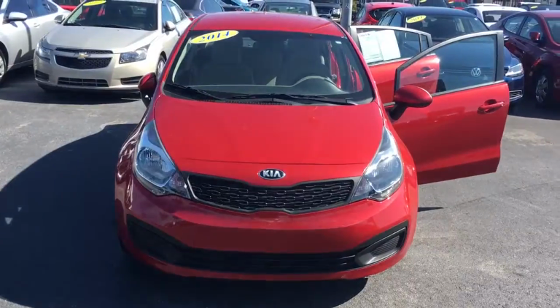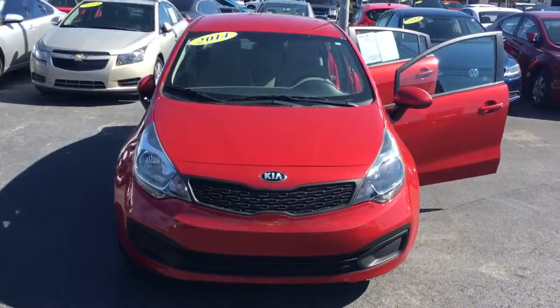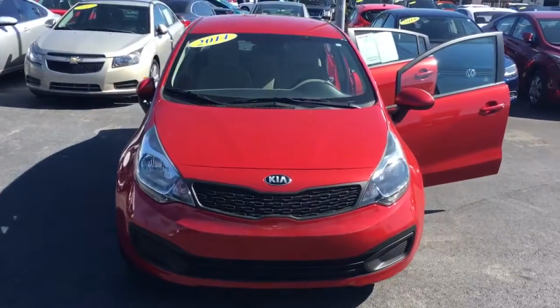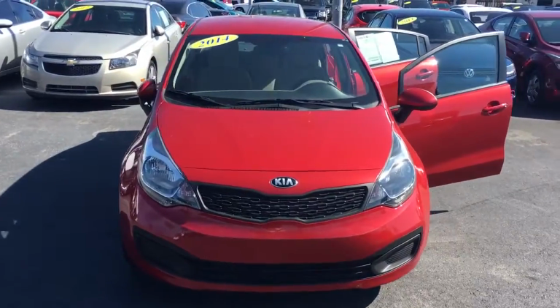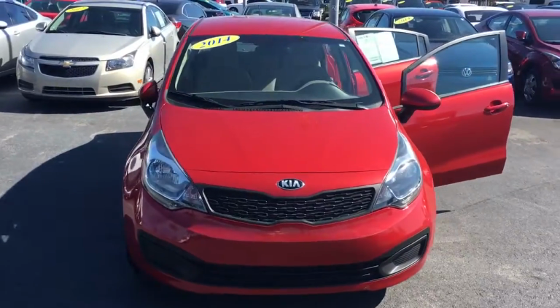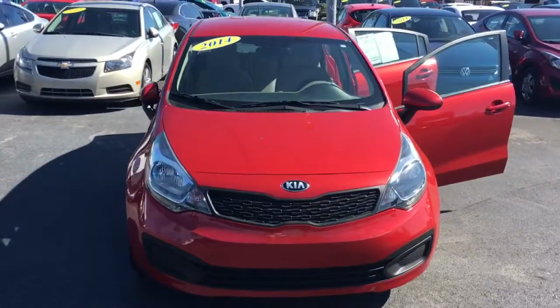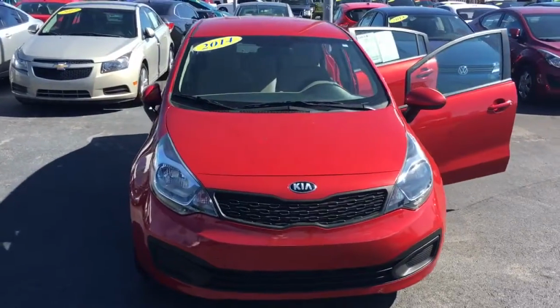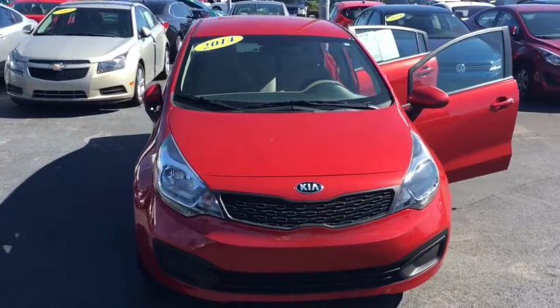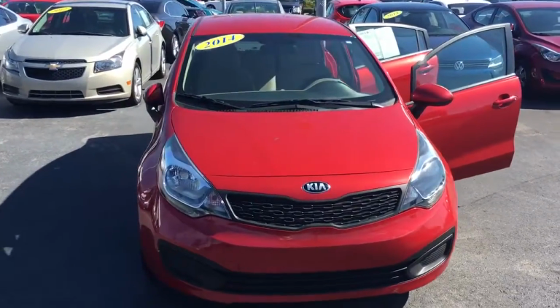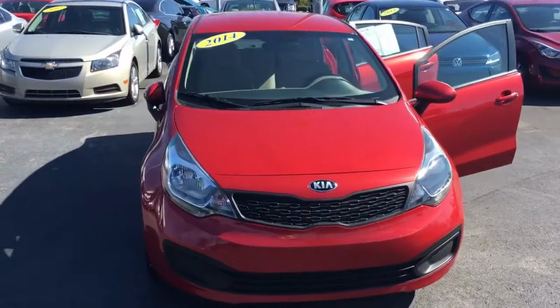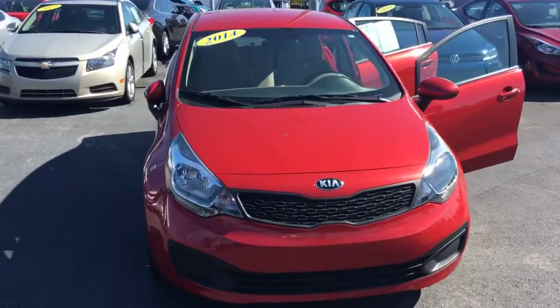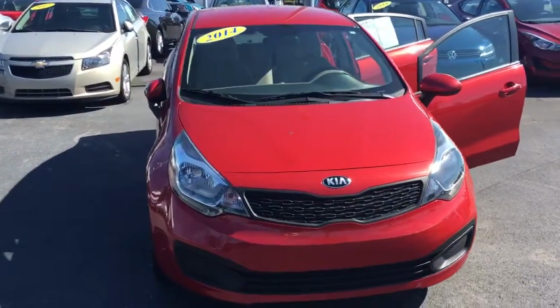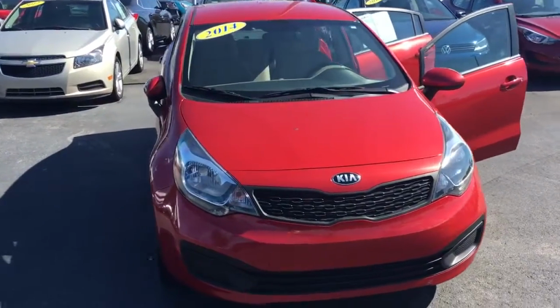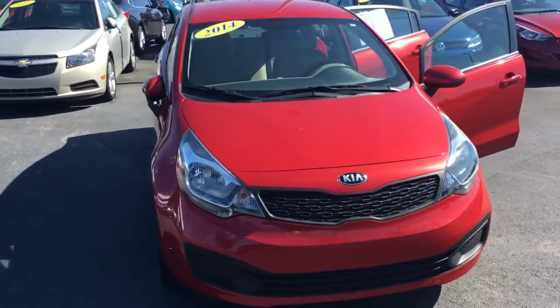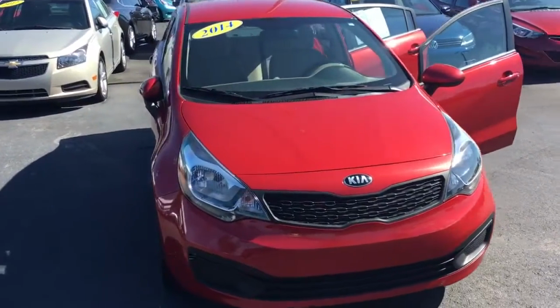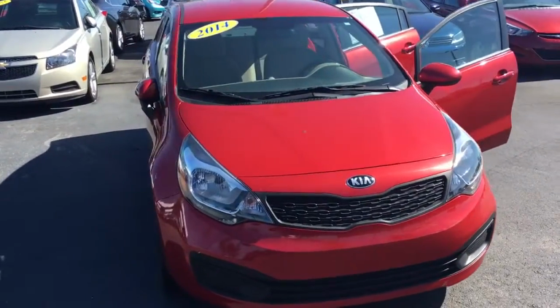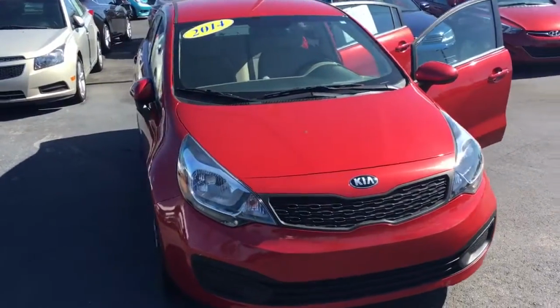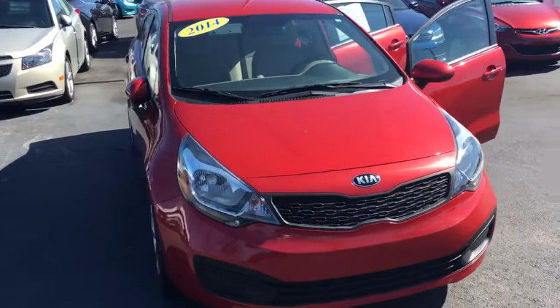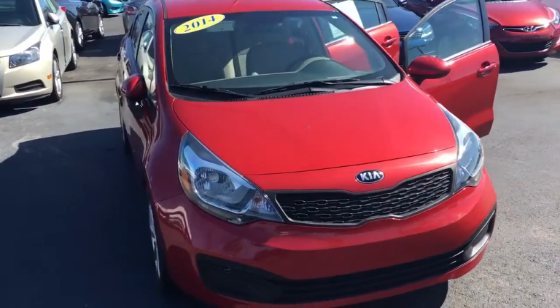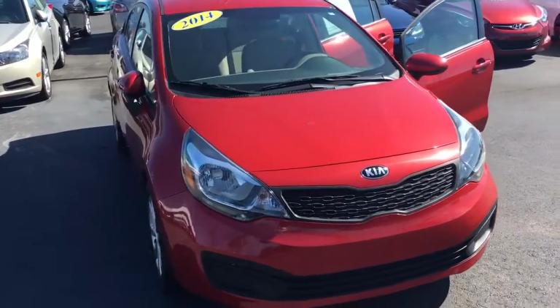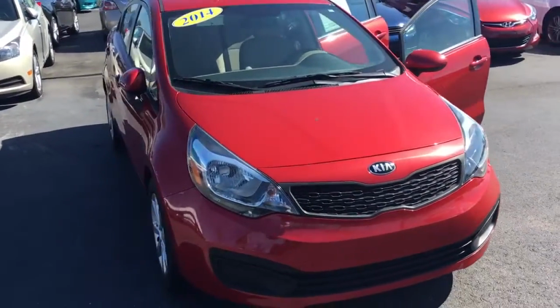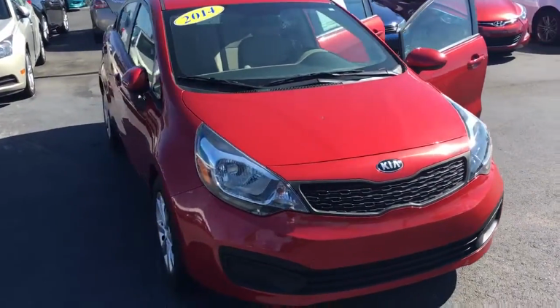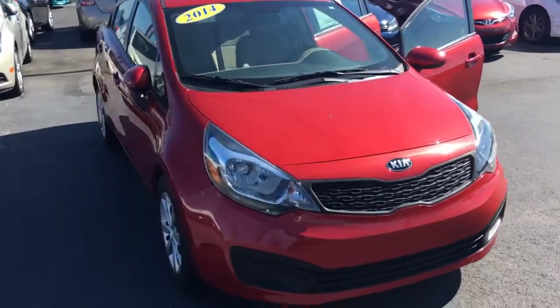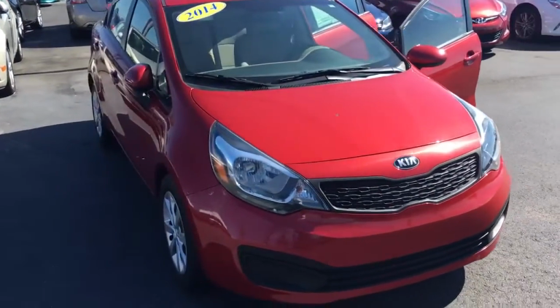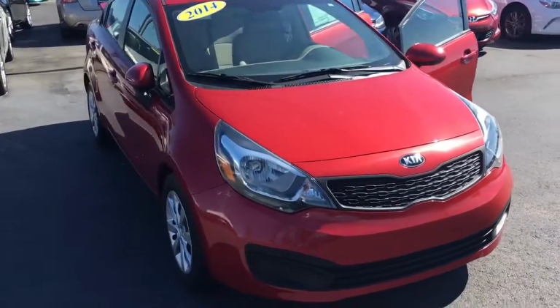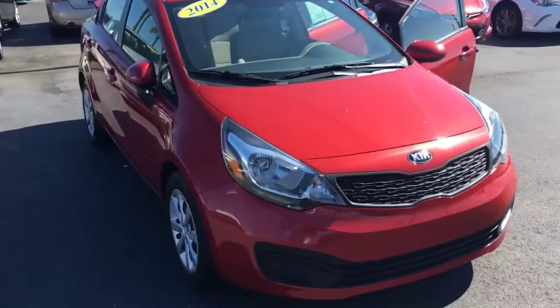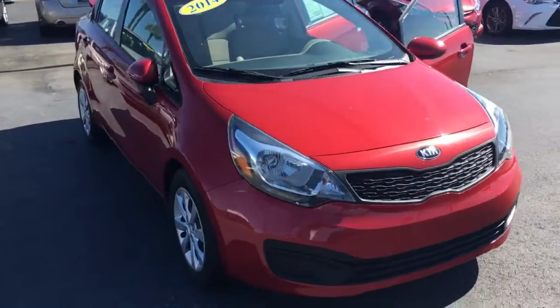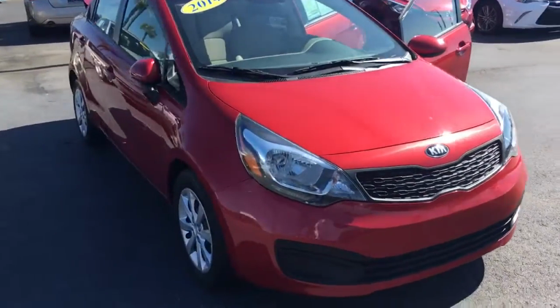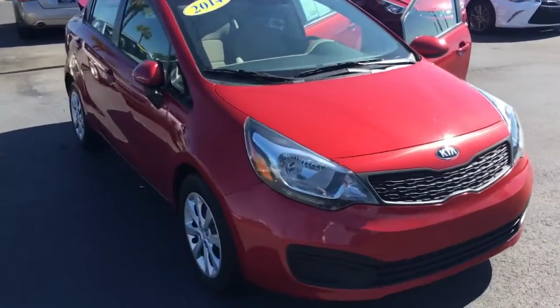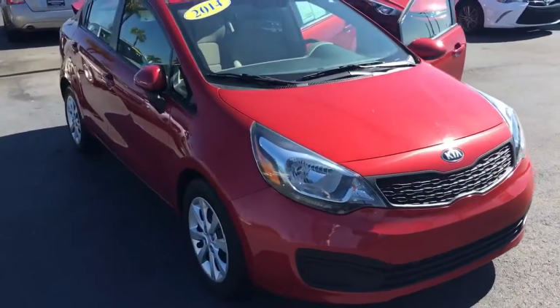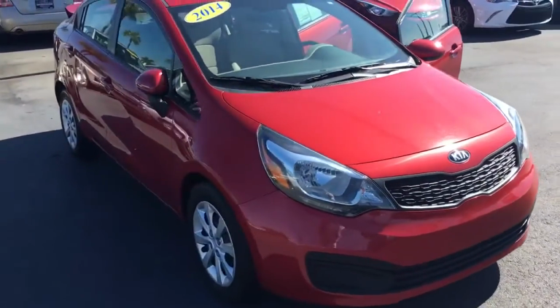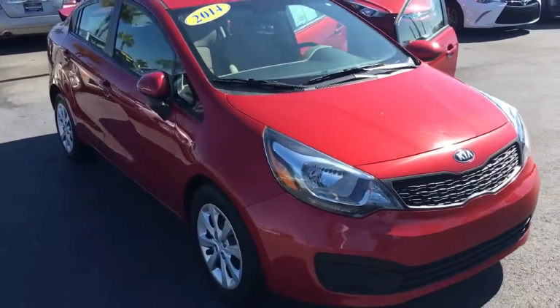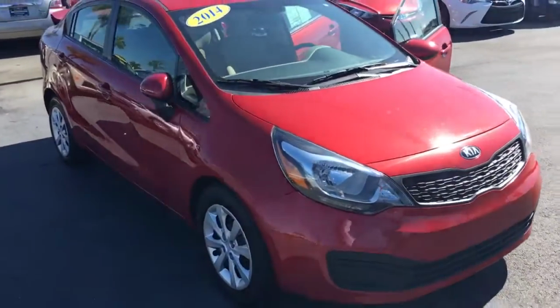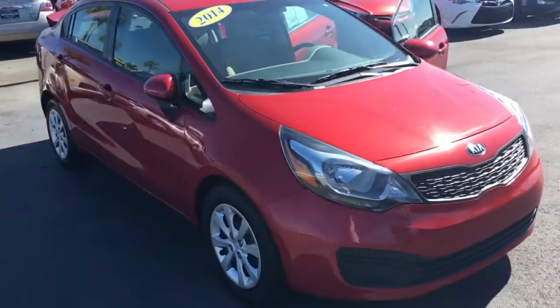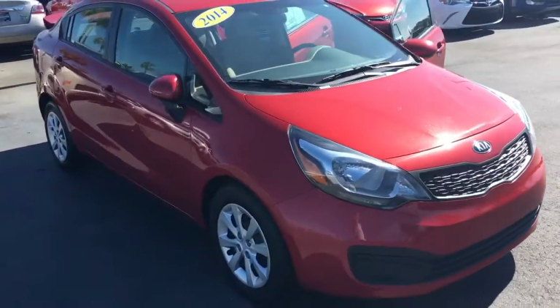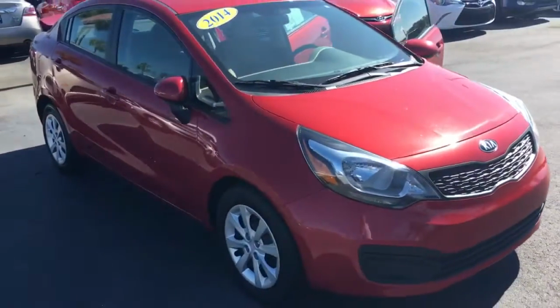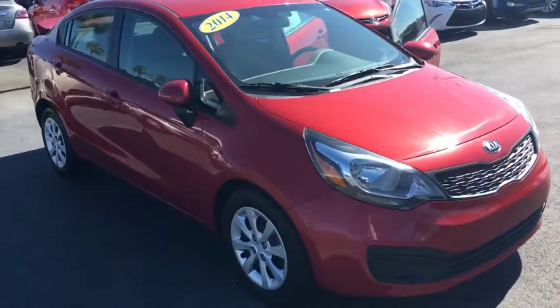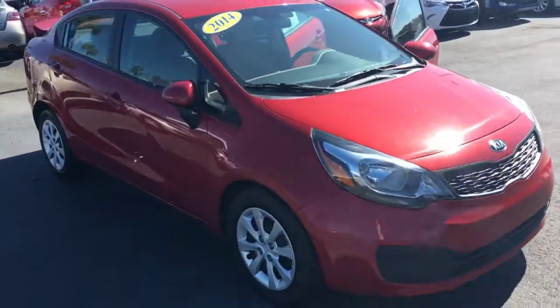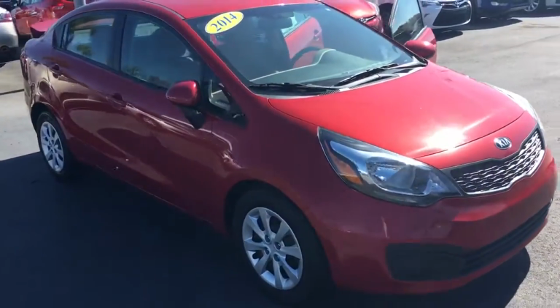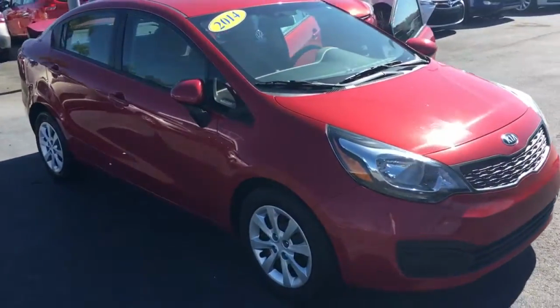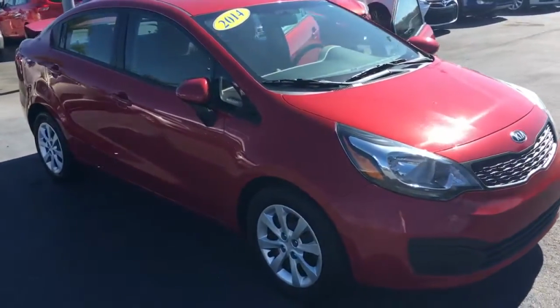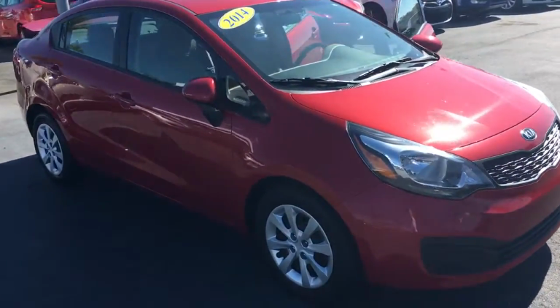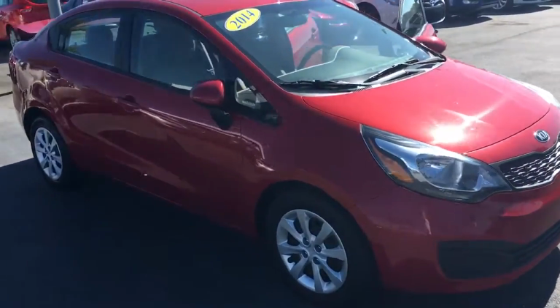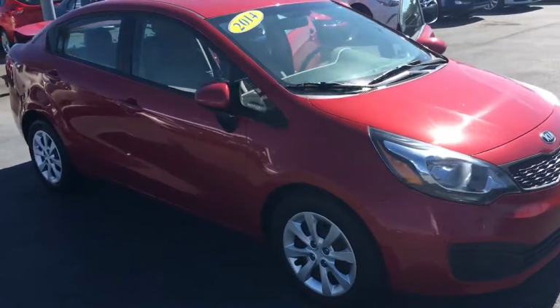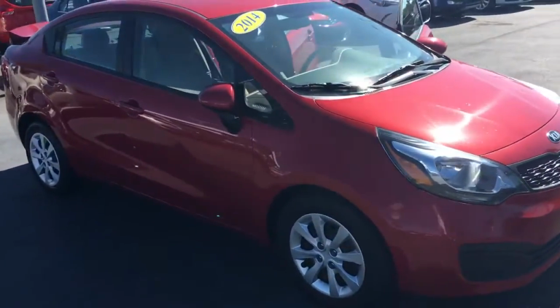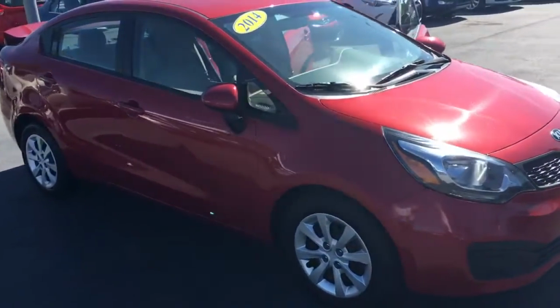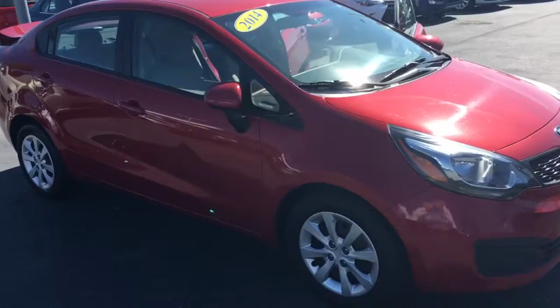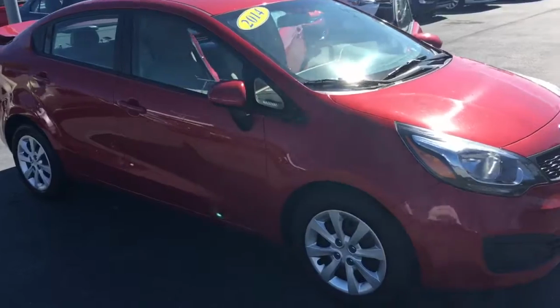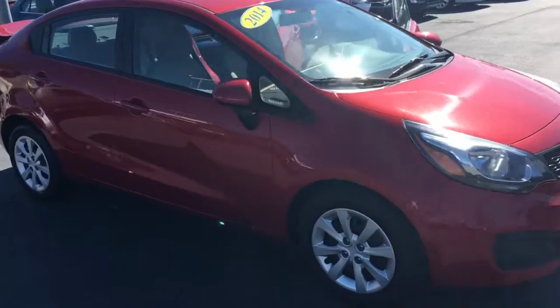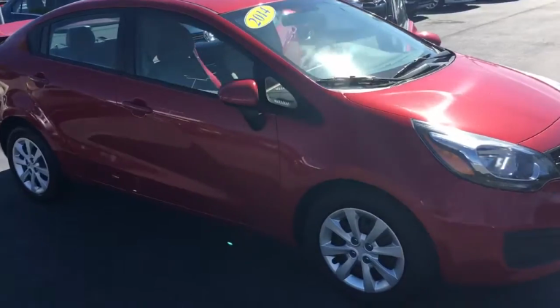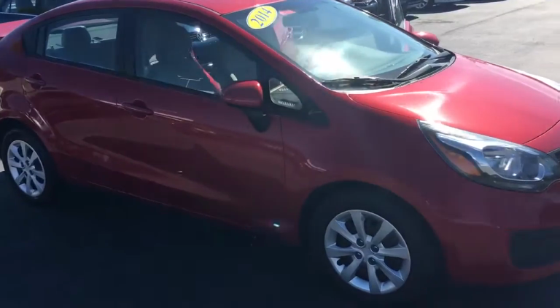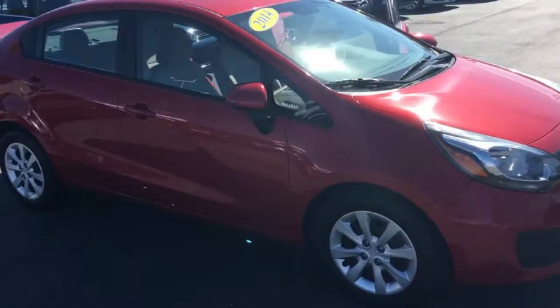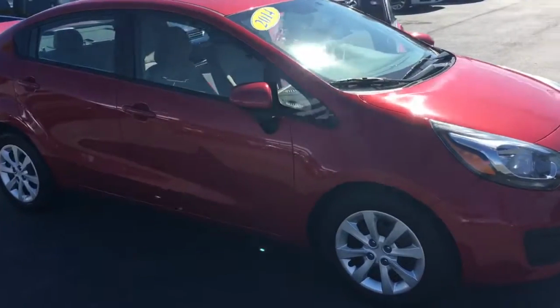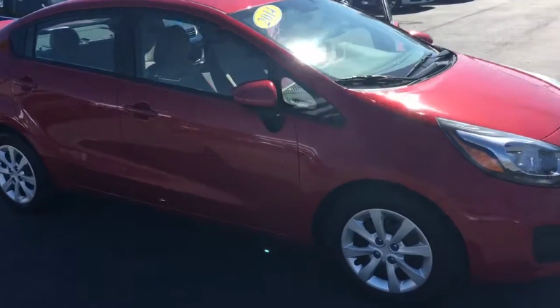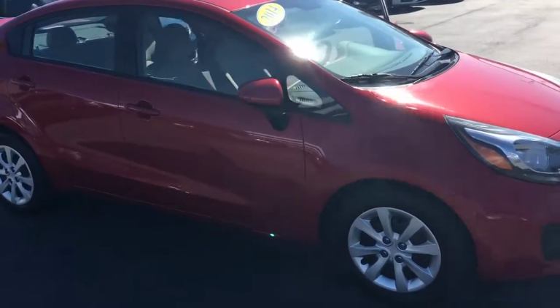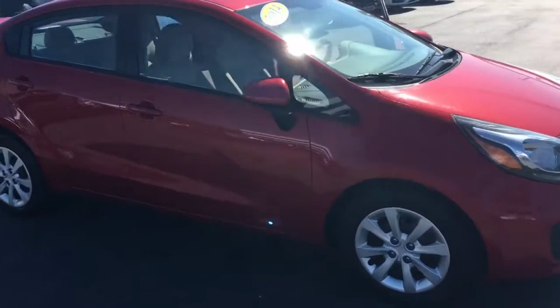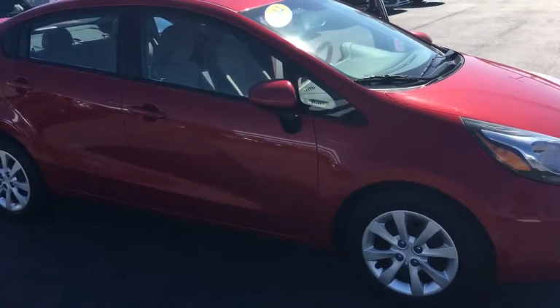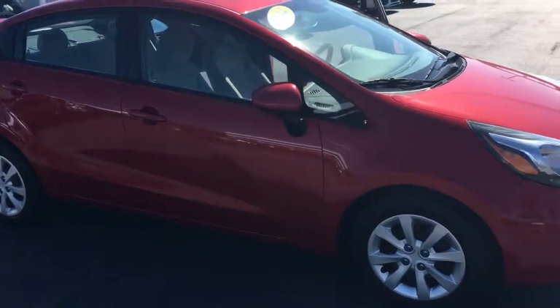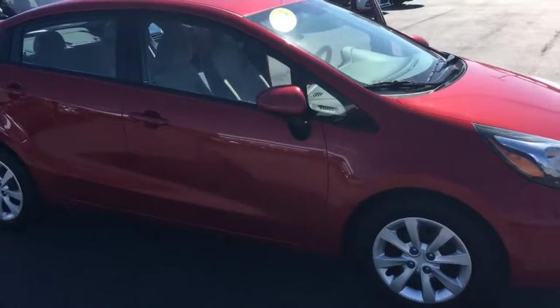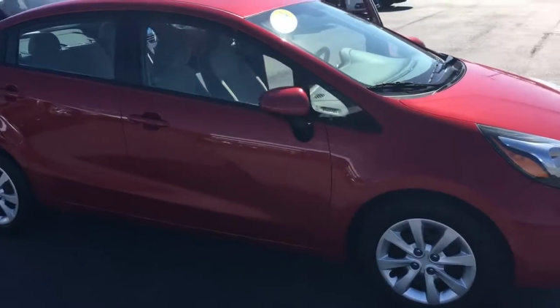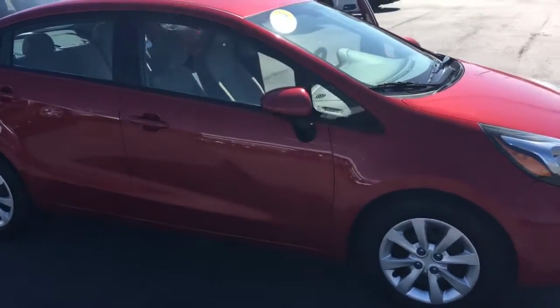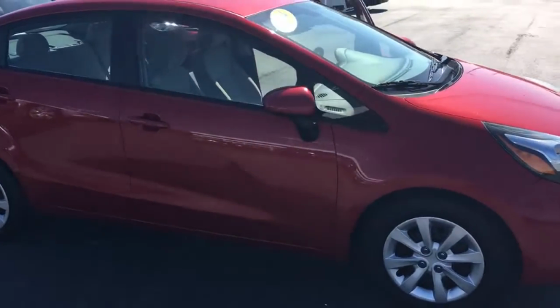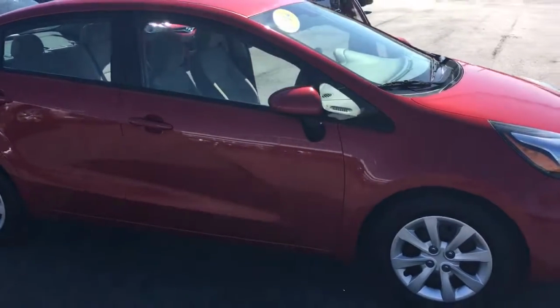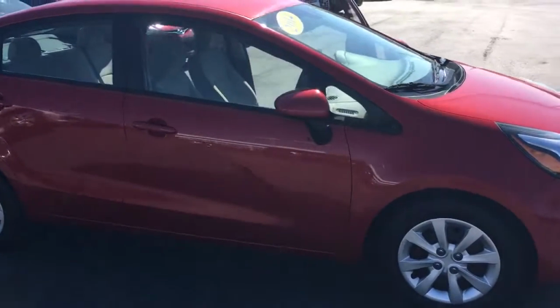Hello, my name is John Dee from Carlsbuke GMC. I just want to shoot you a real quick video of a 2014 Kia Rio that we have in stock here.